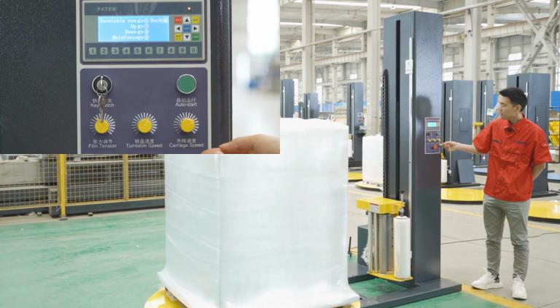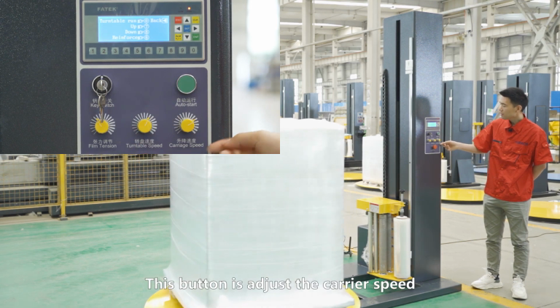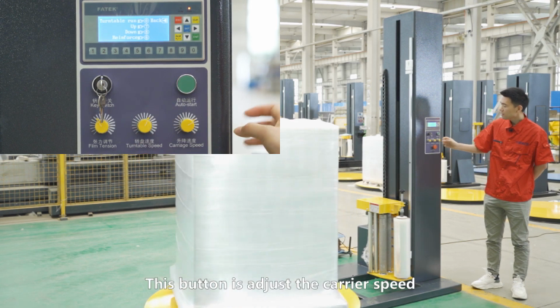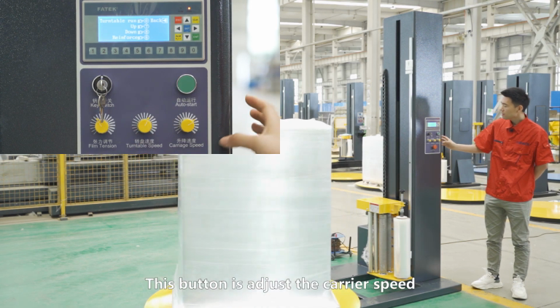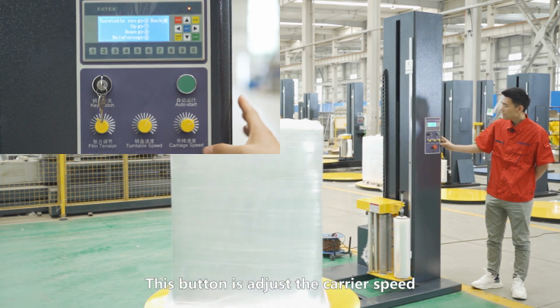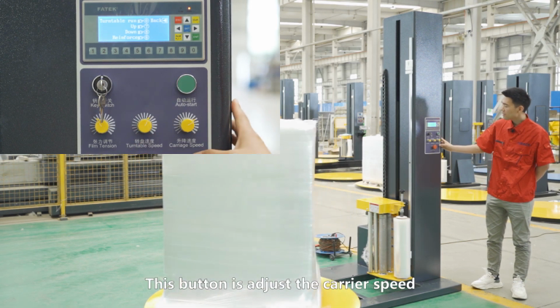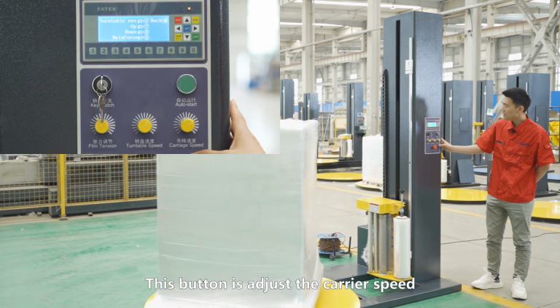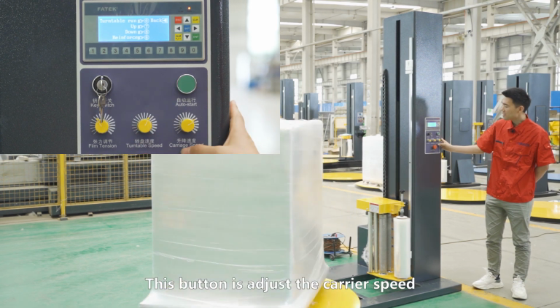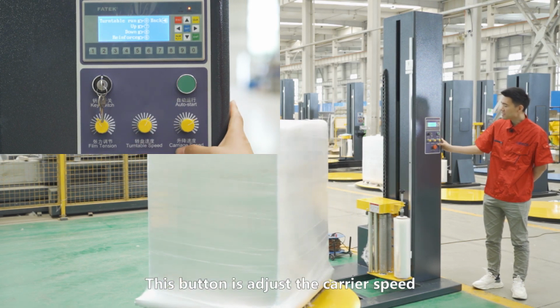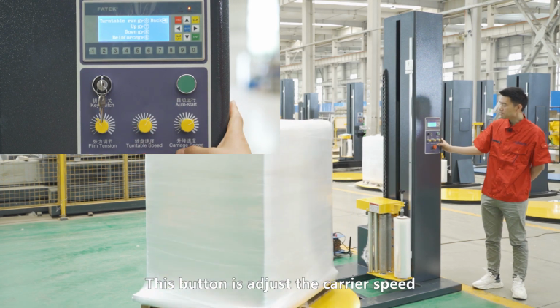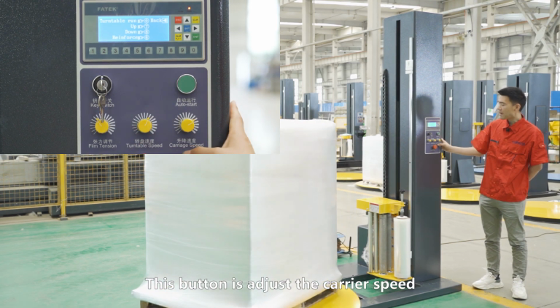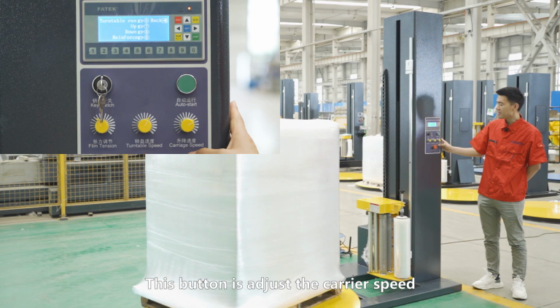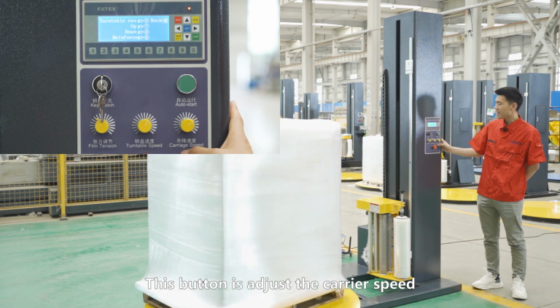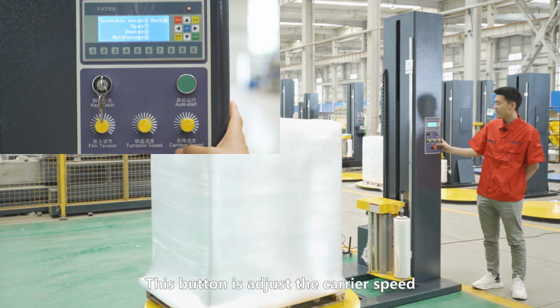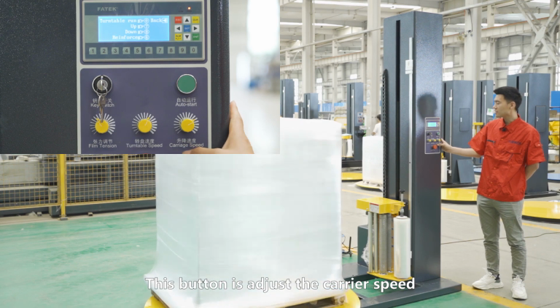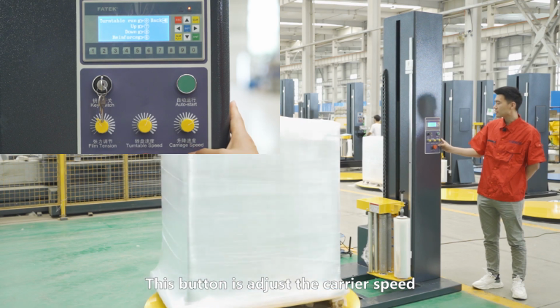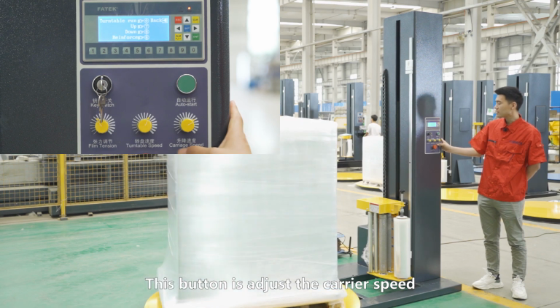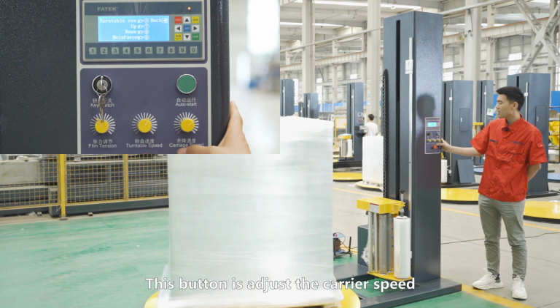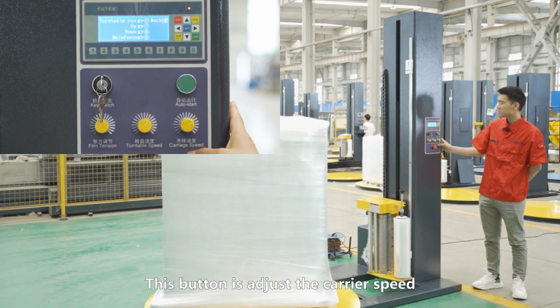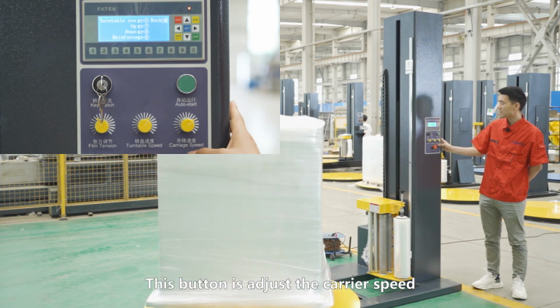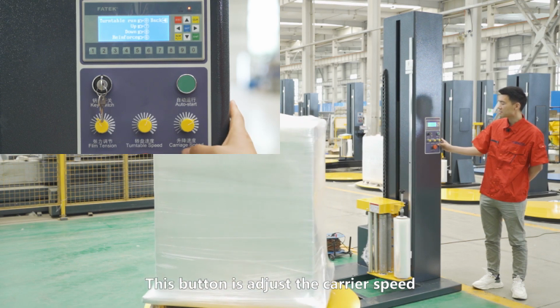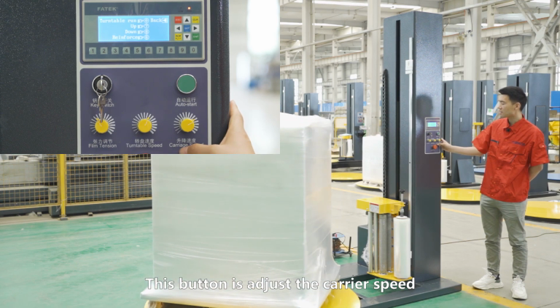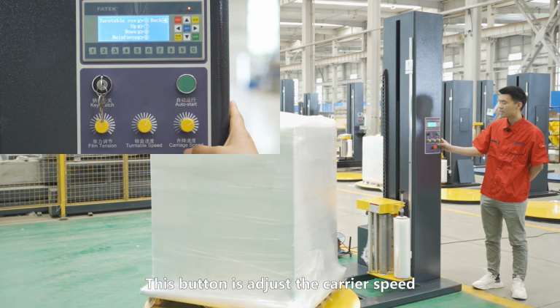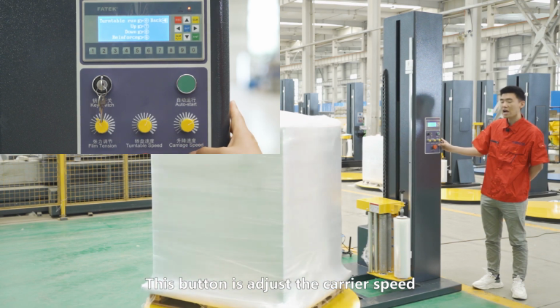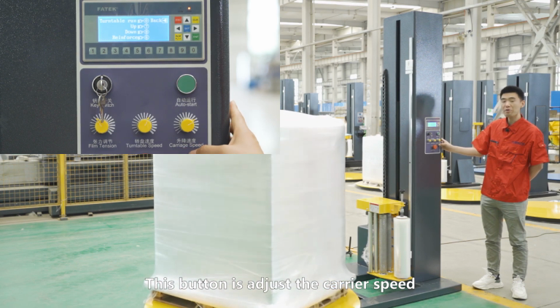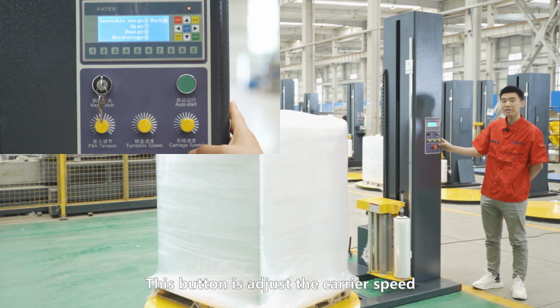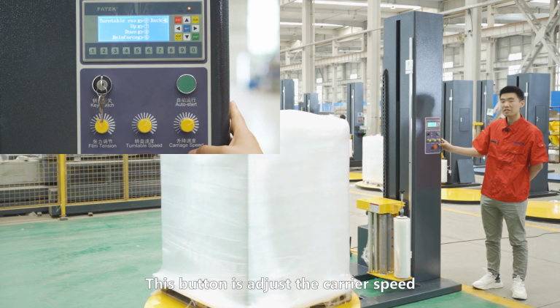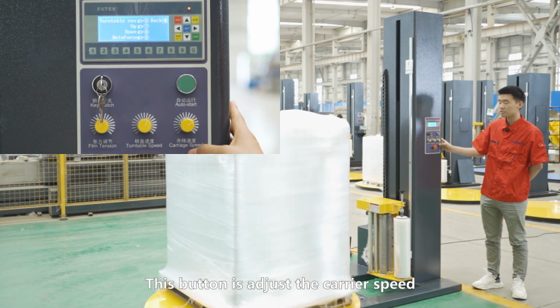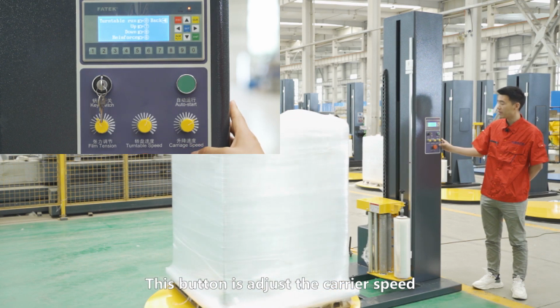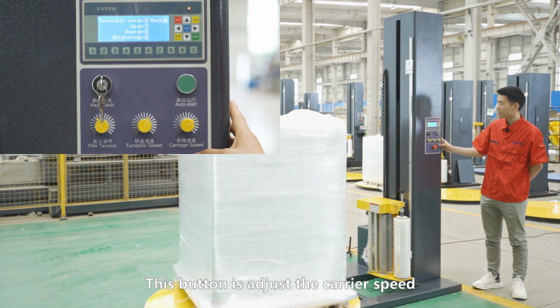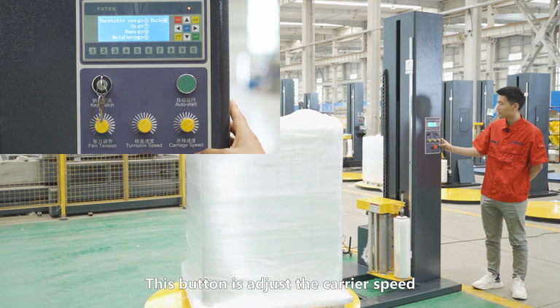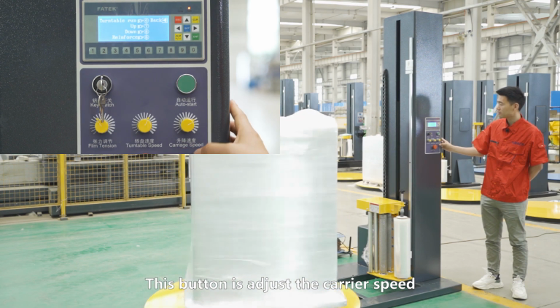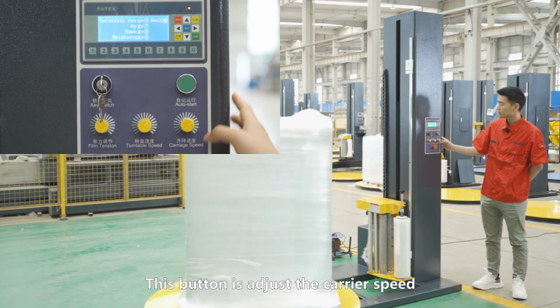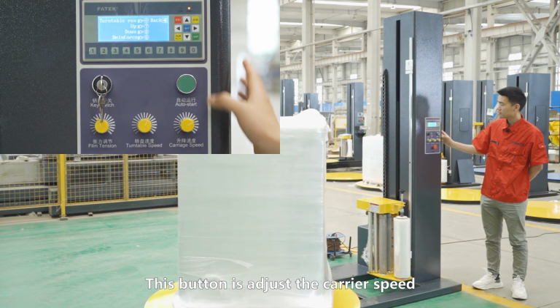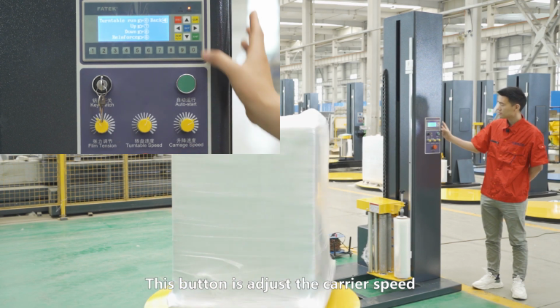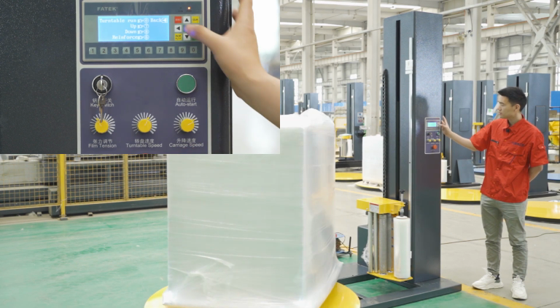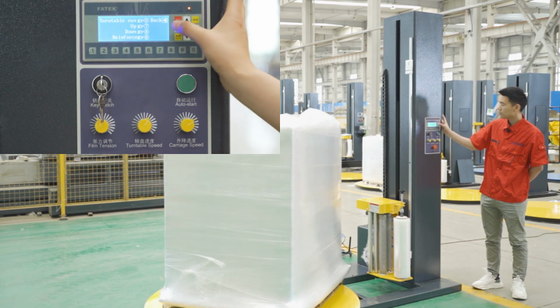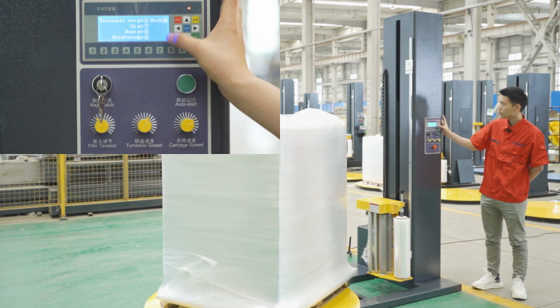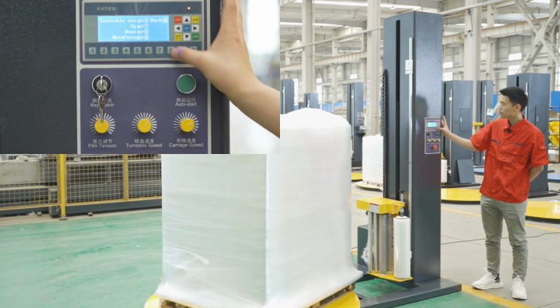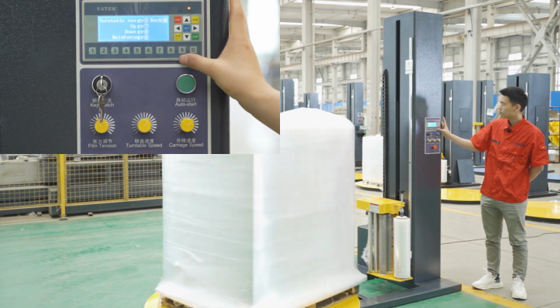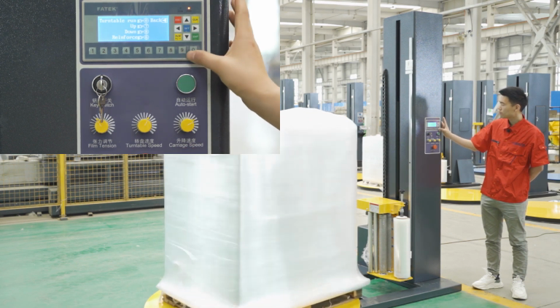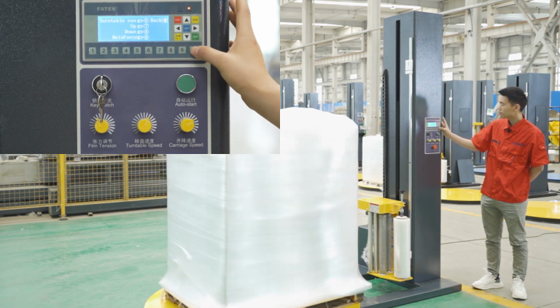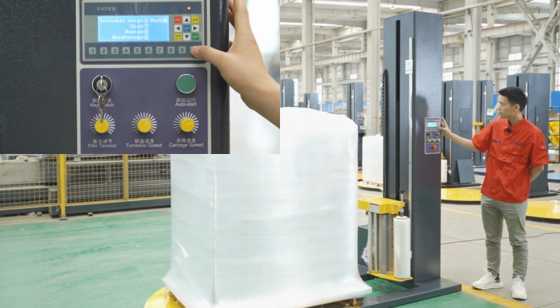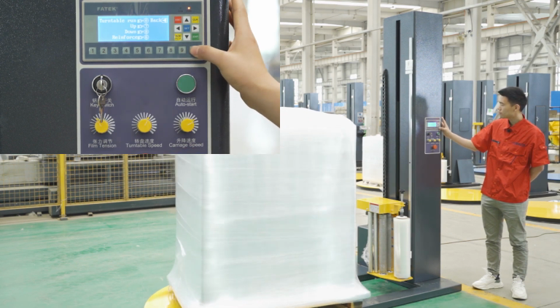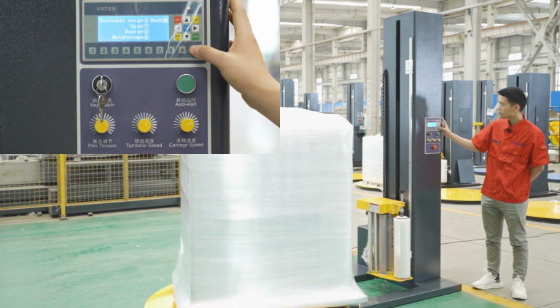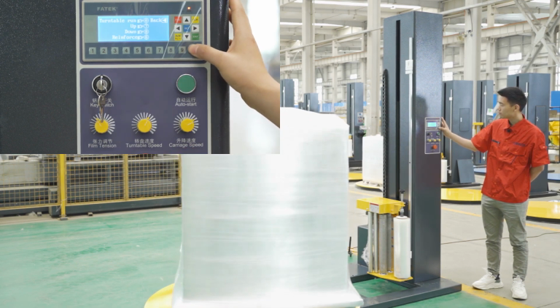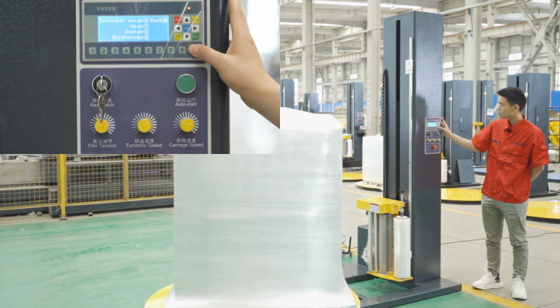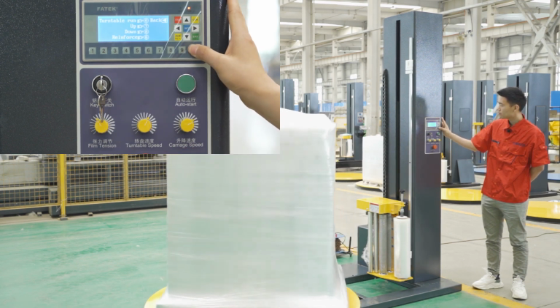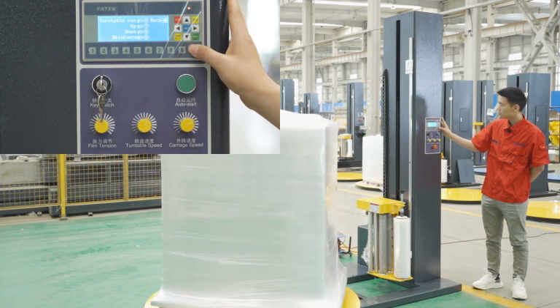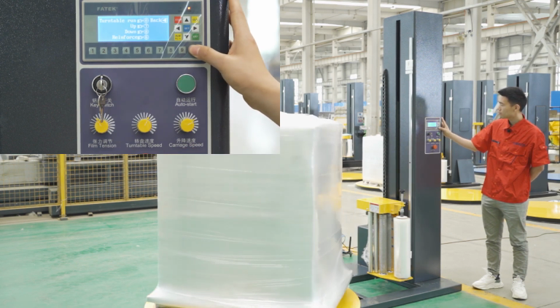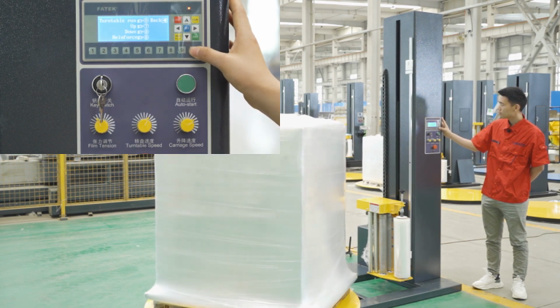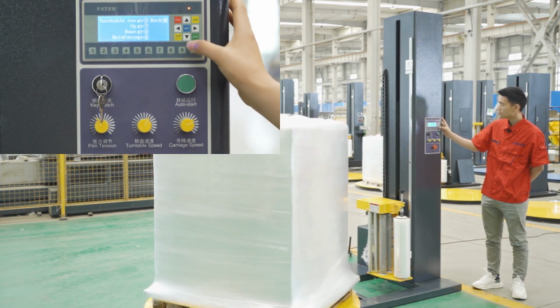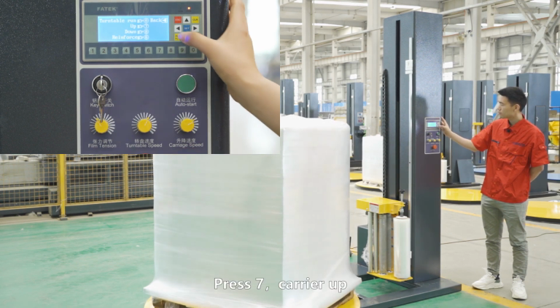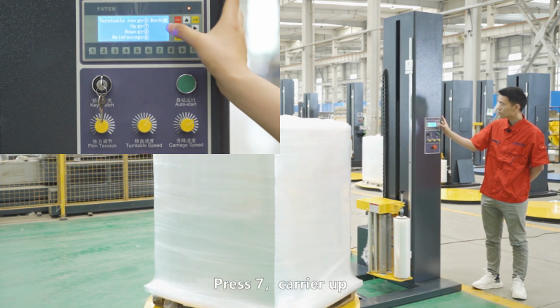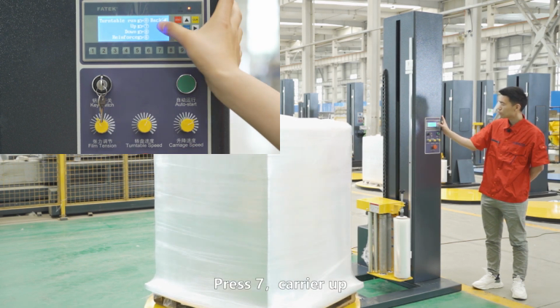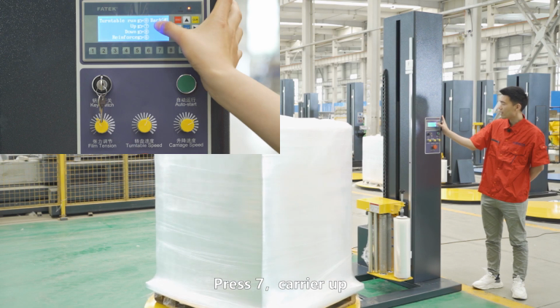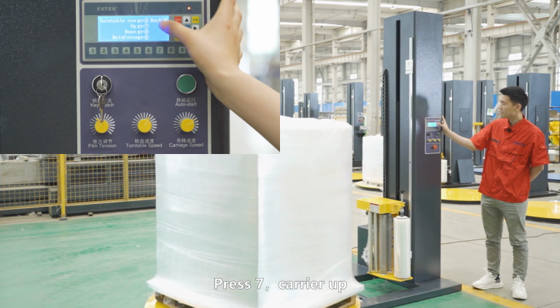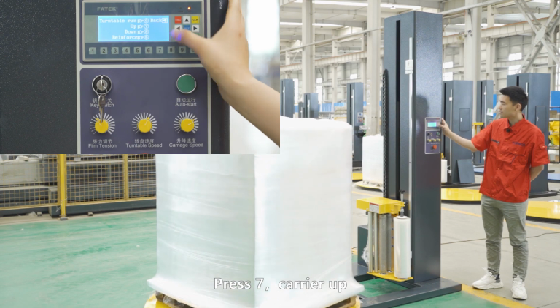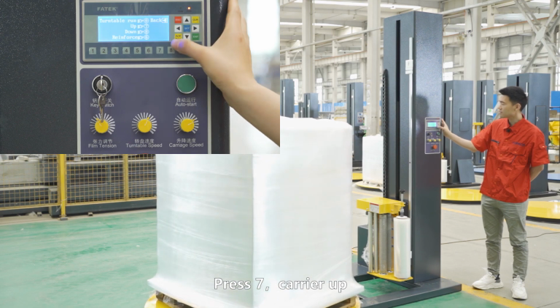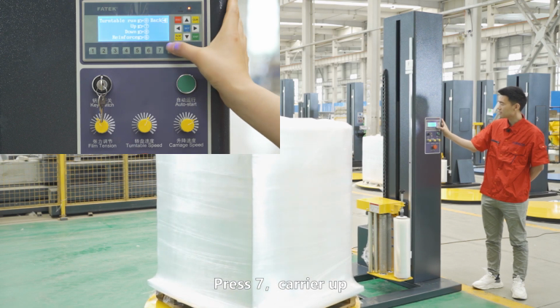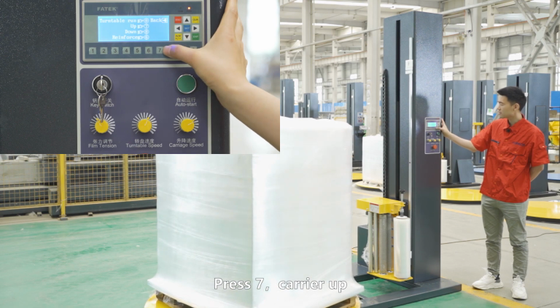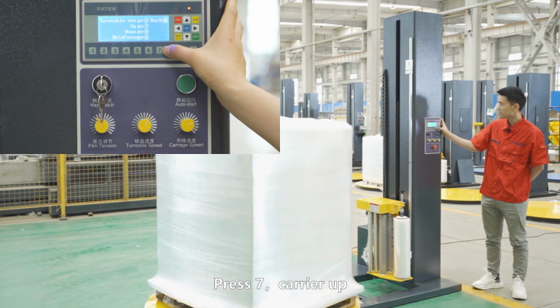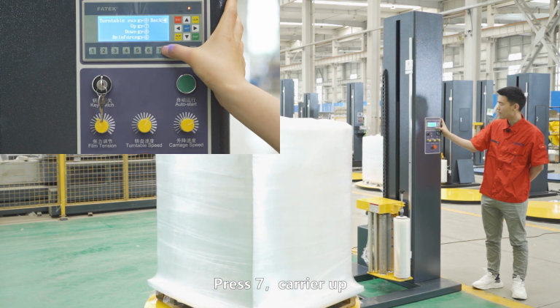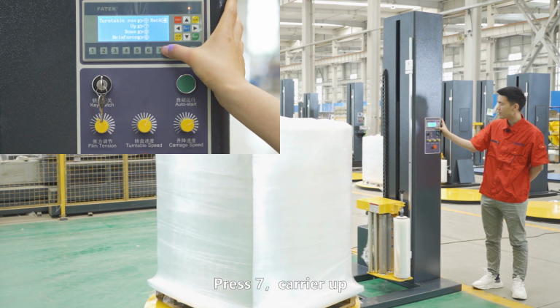And this button controls the carriage speed. It is steady.